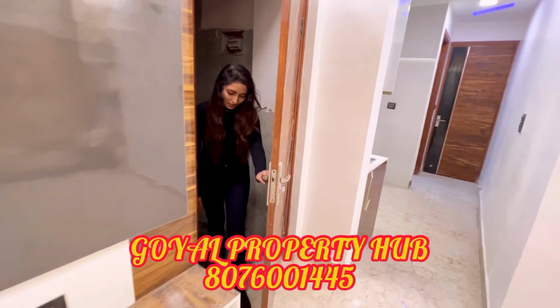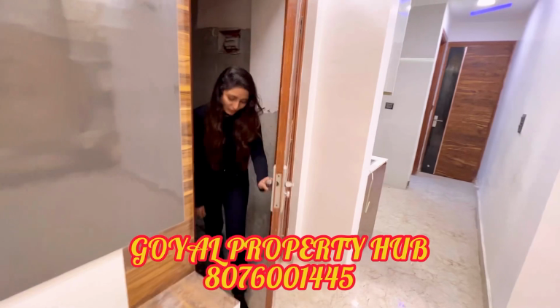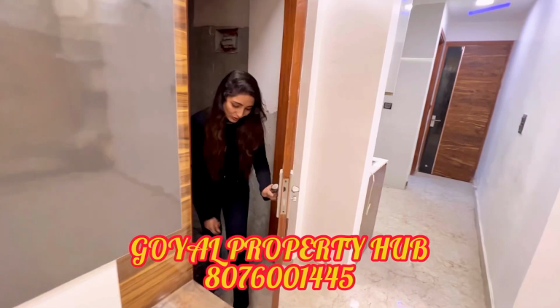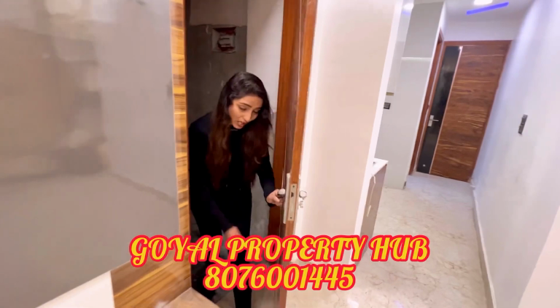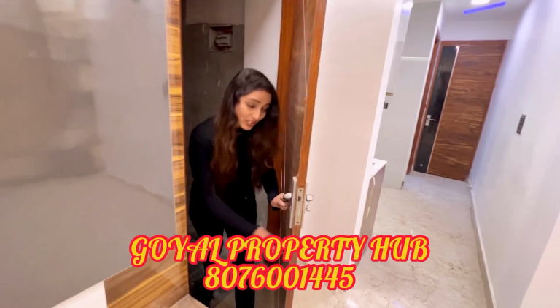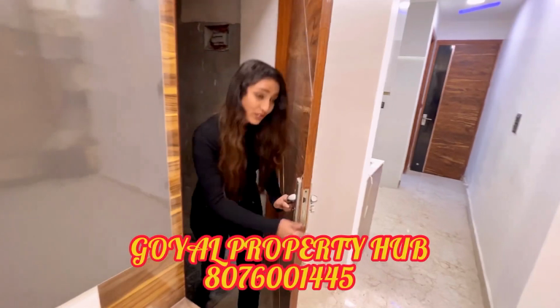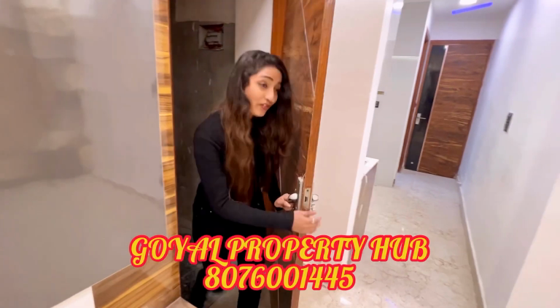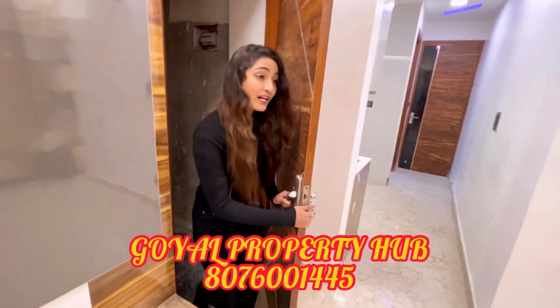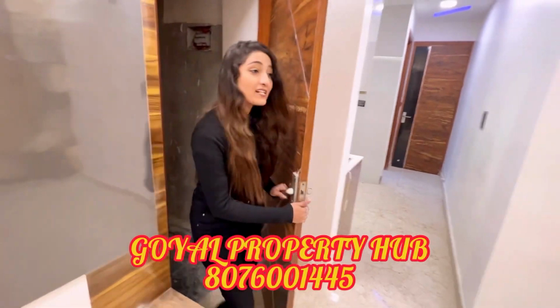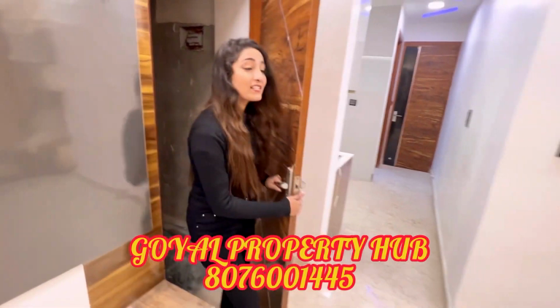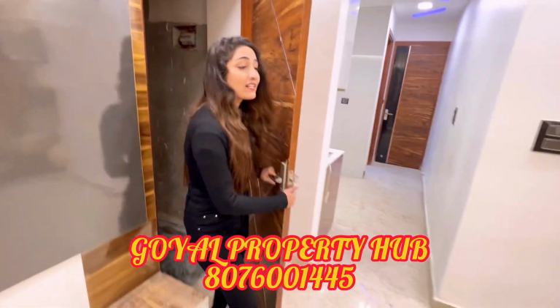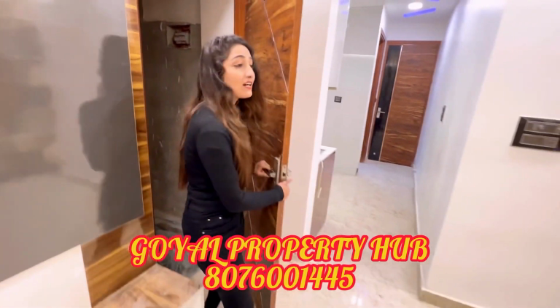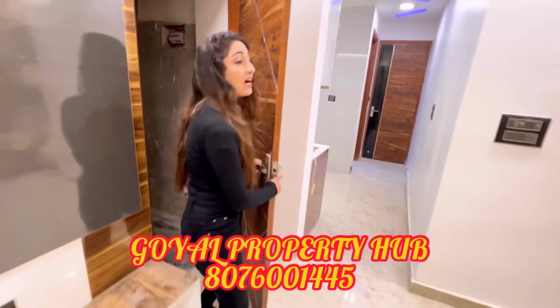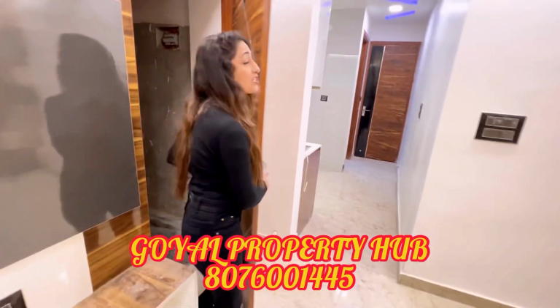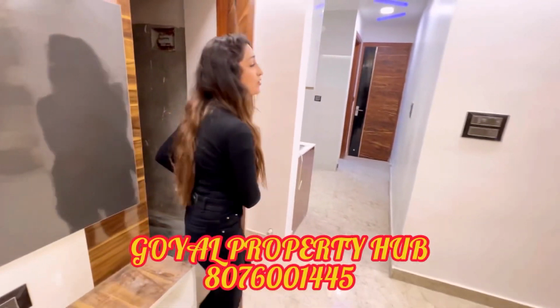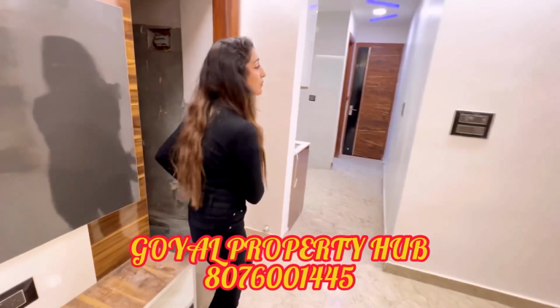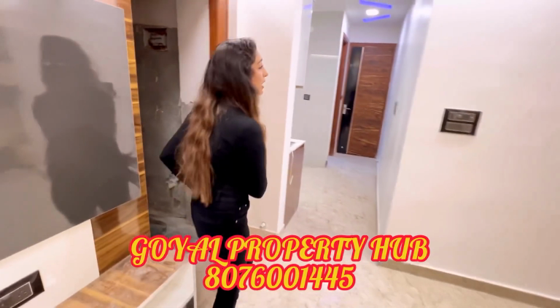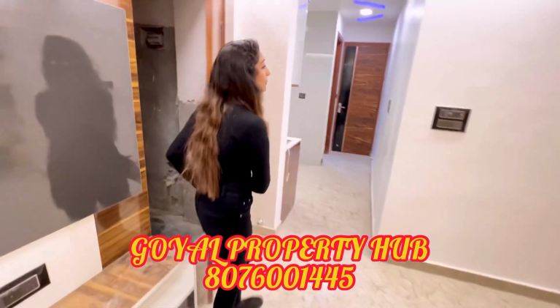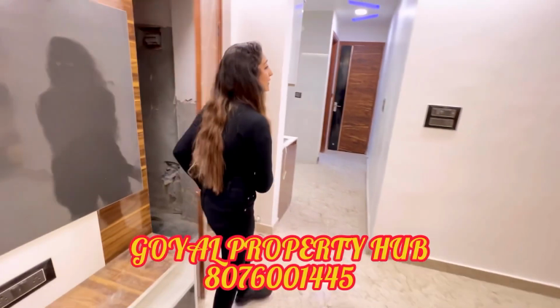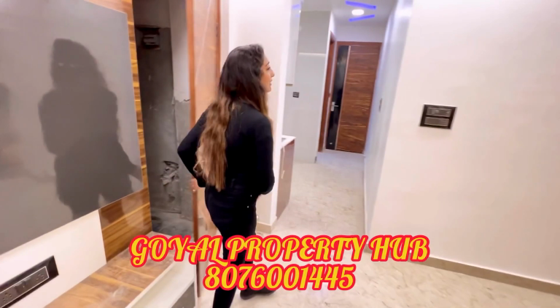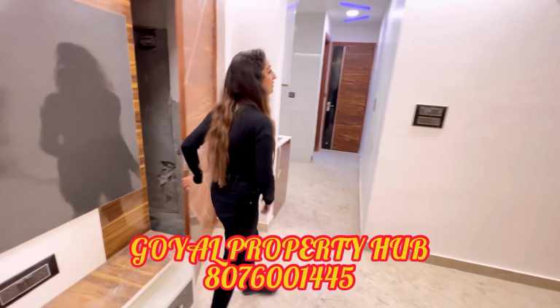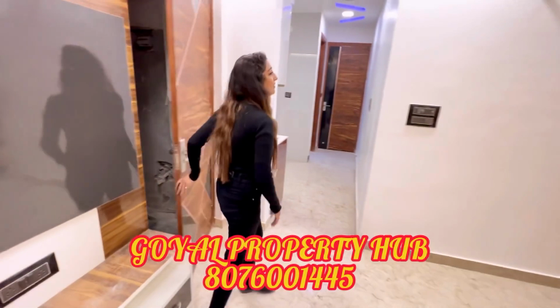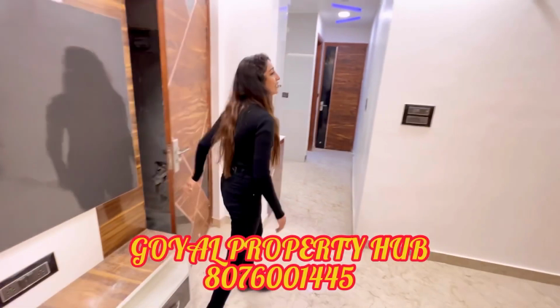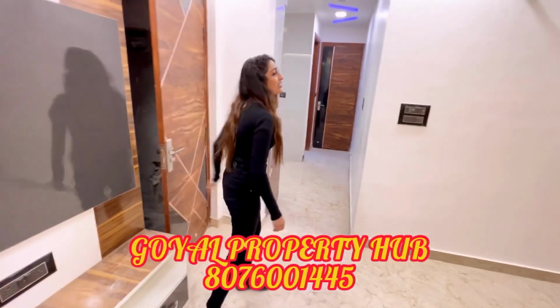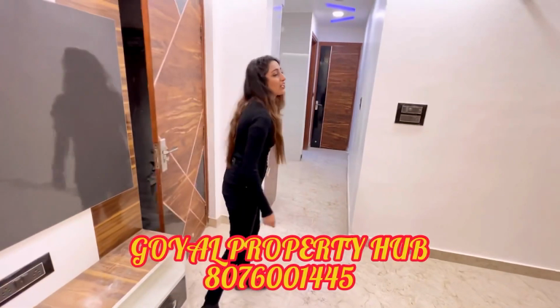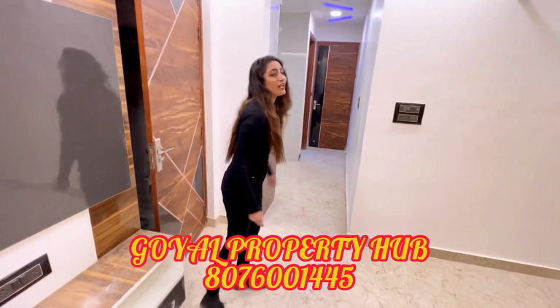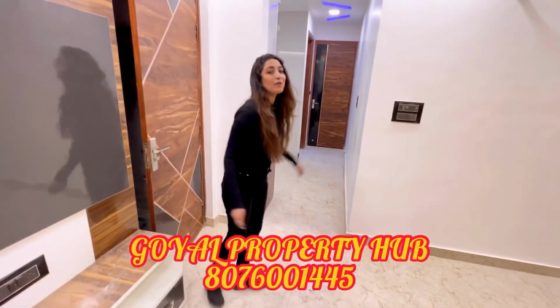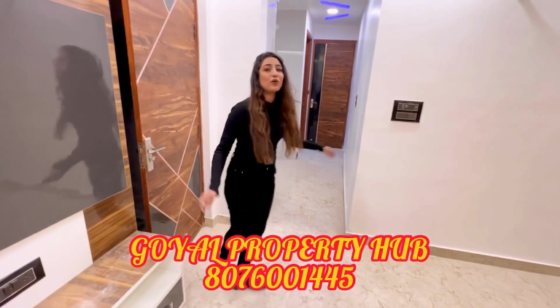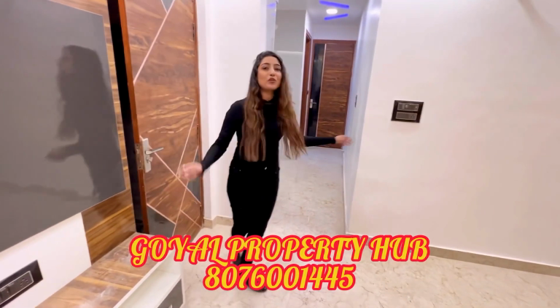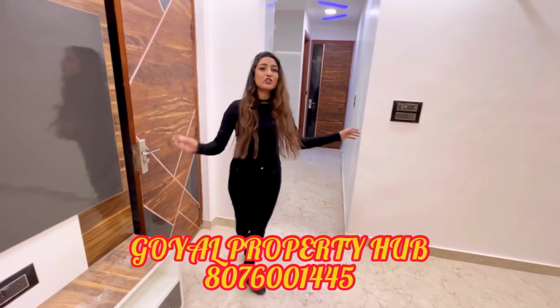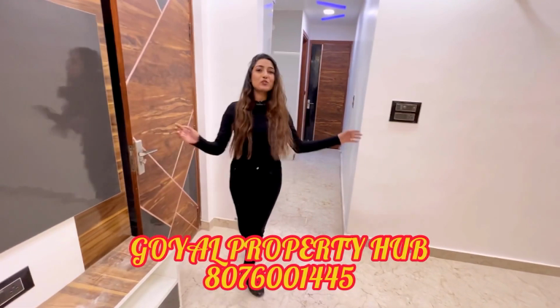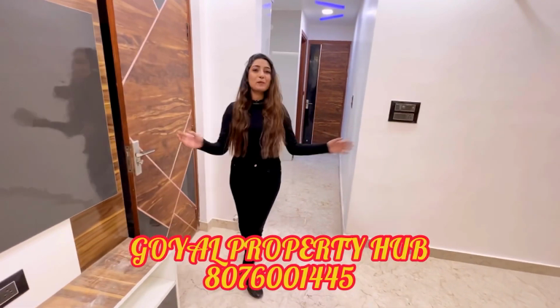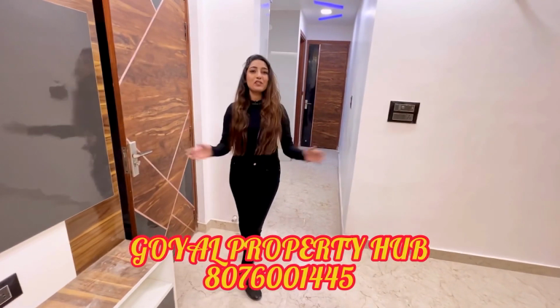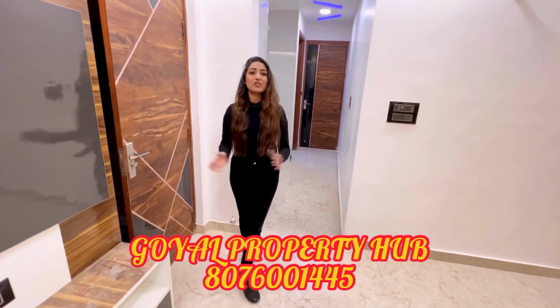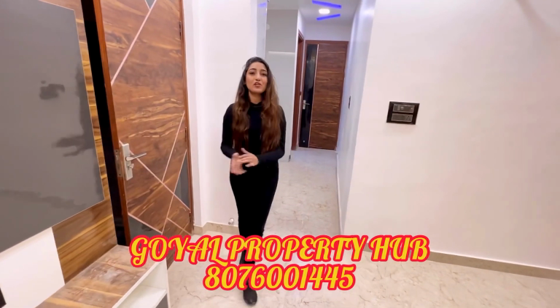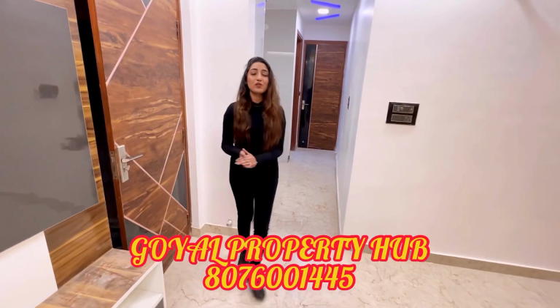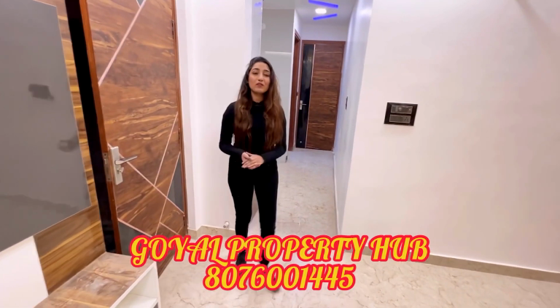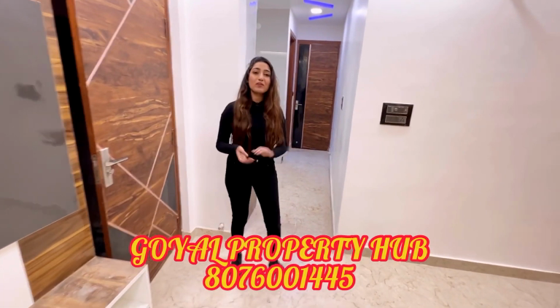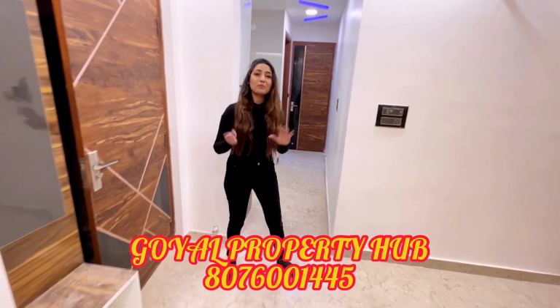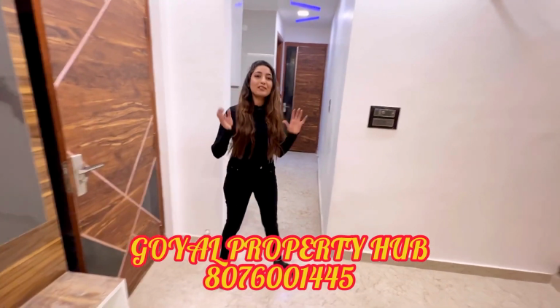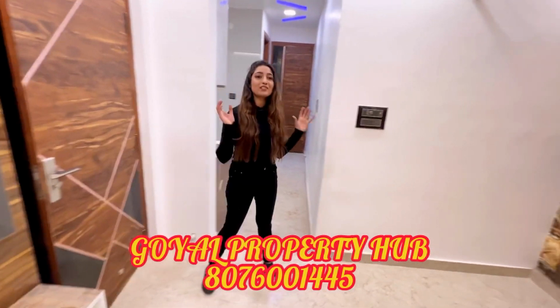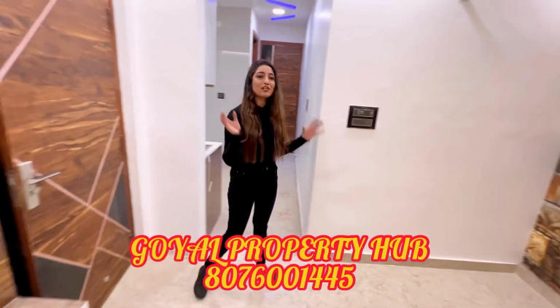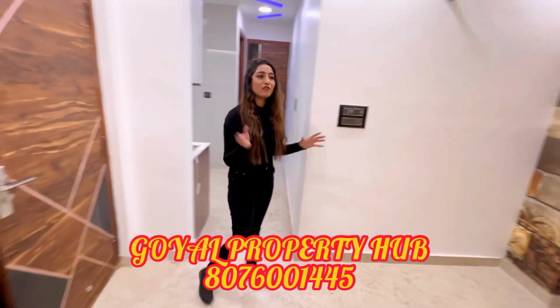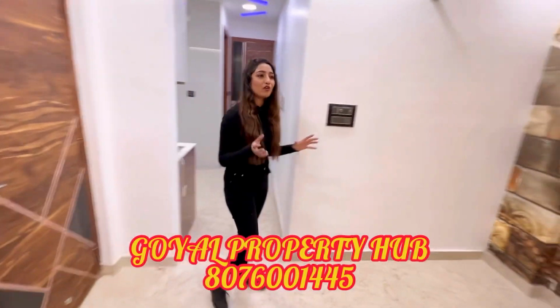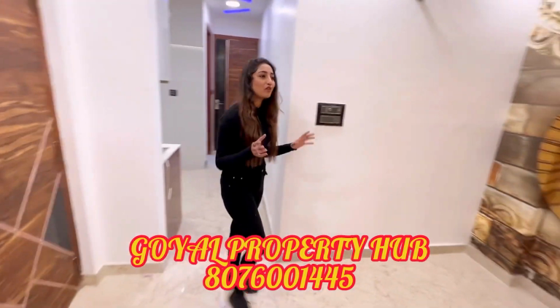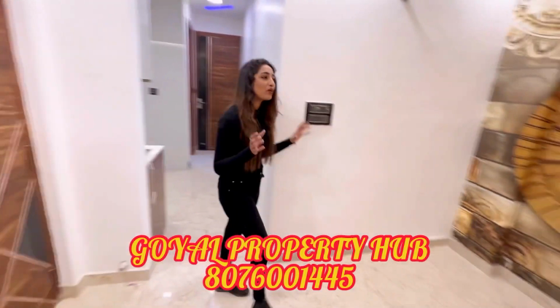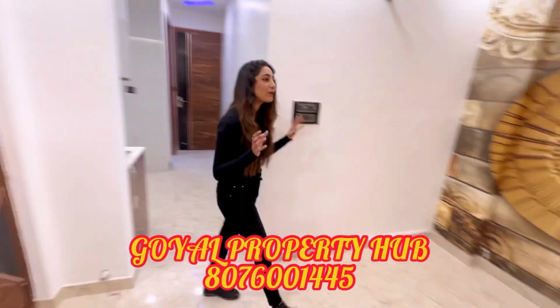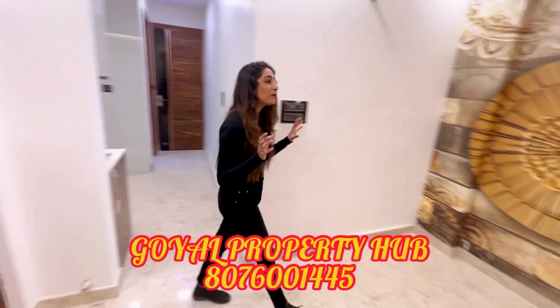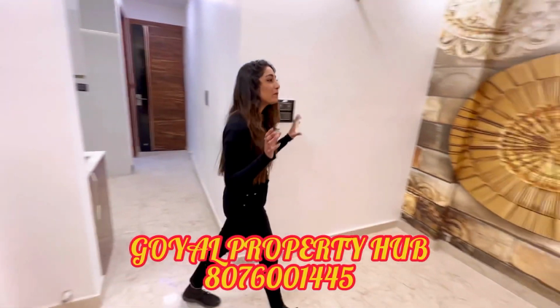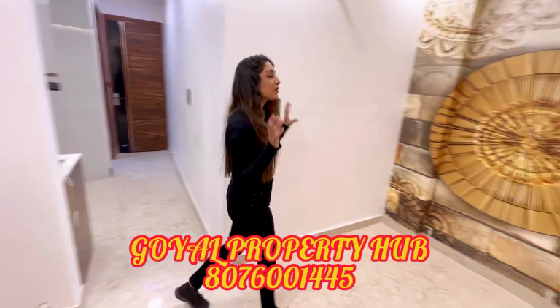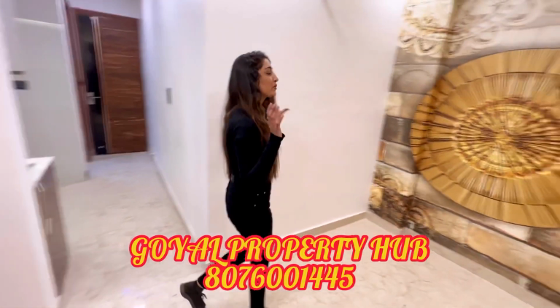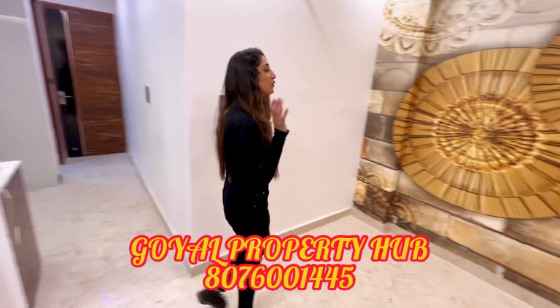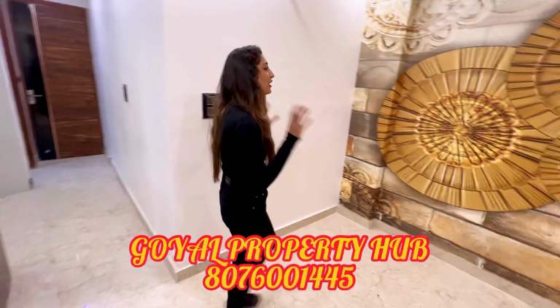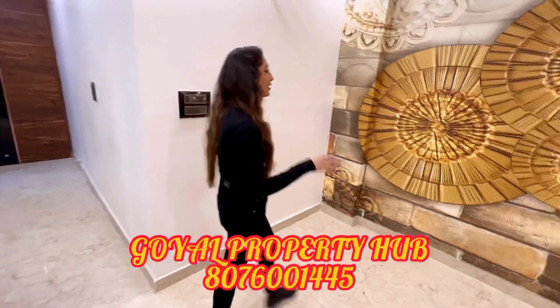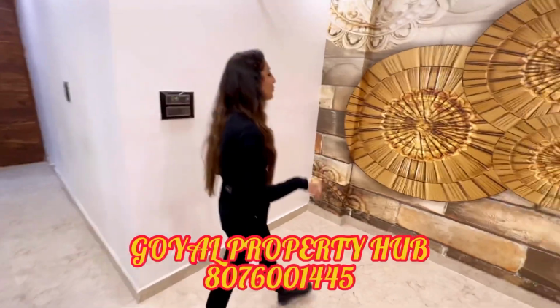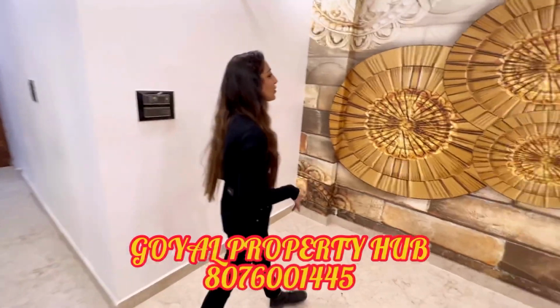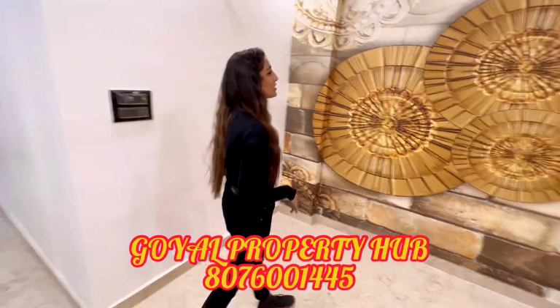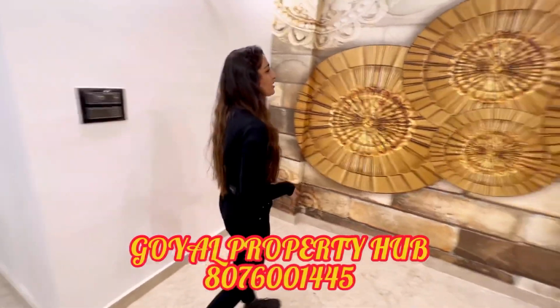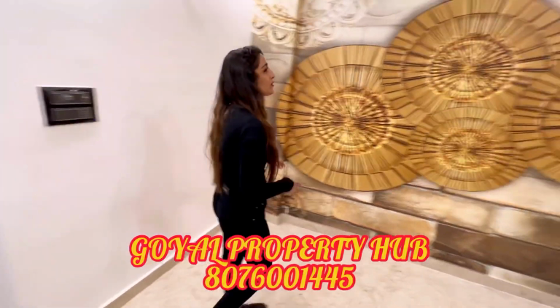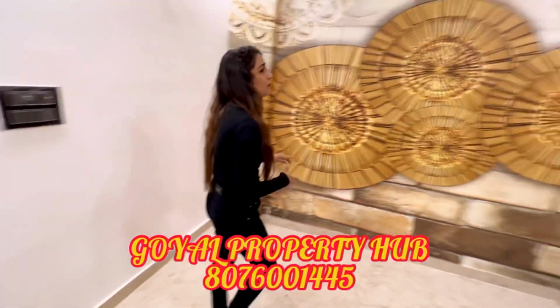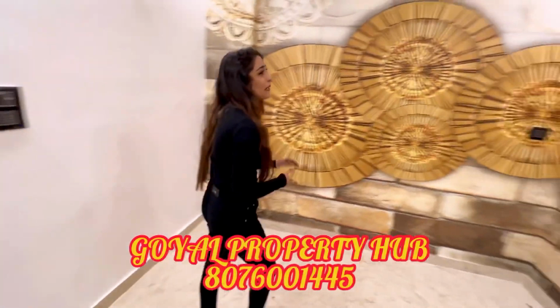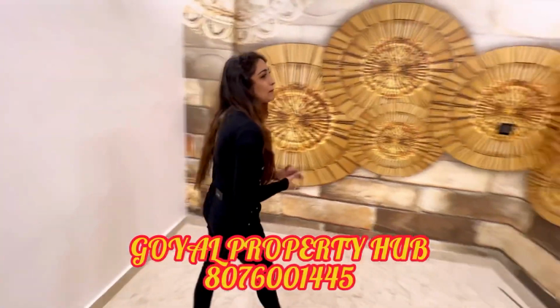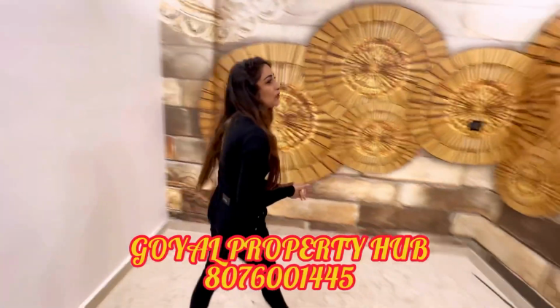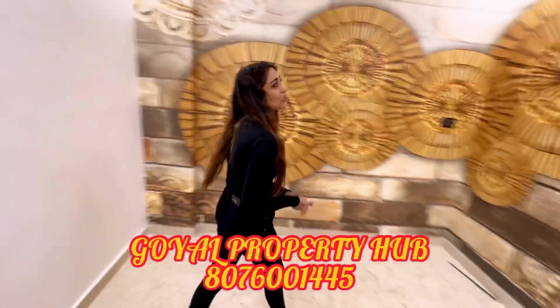Hello friends, today I am ready for a lot of space and a 1BHK tour to the best place in this project.